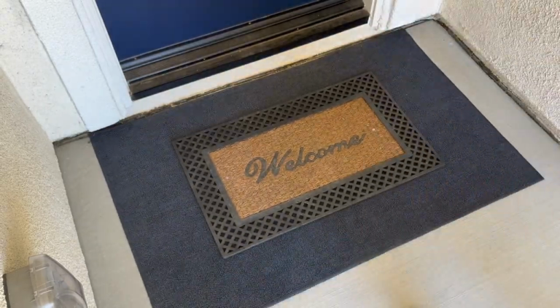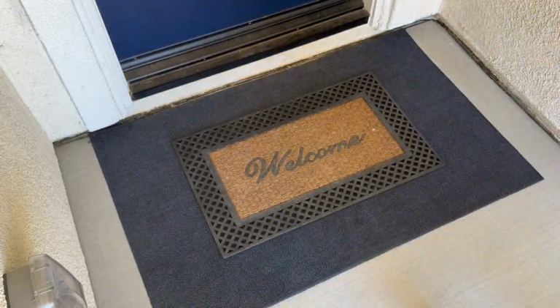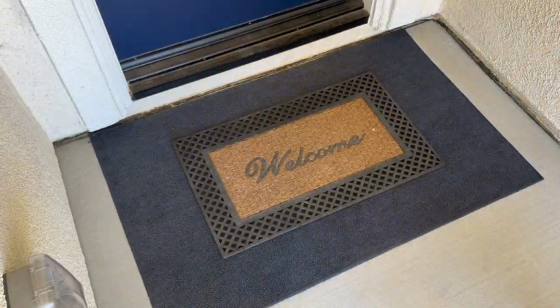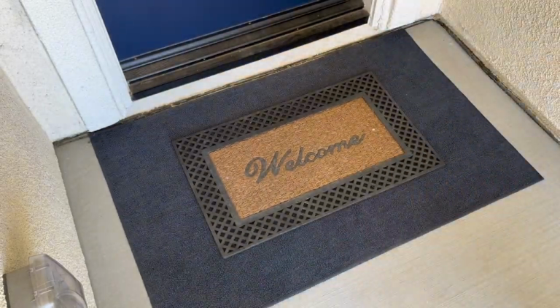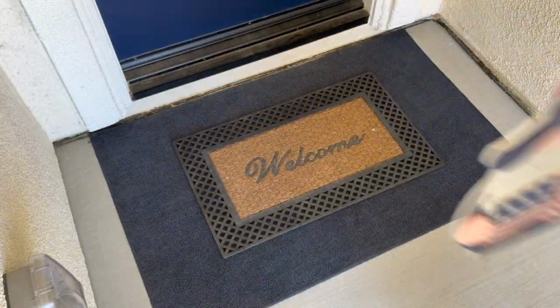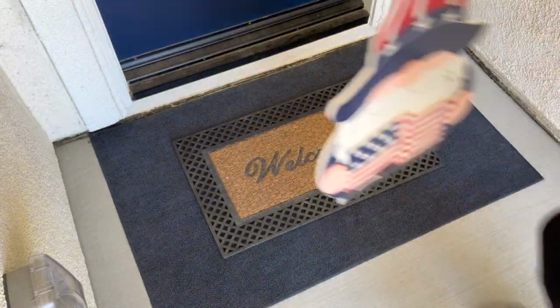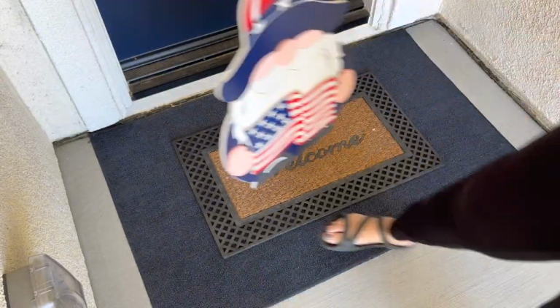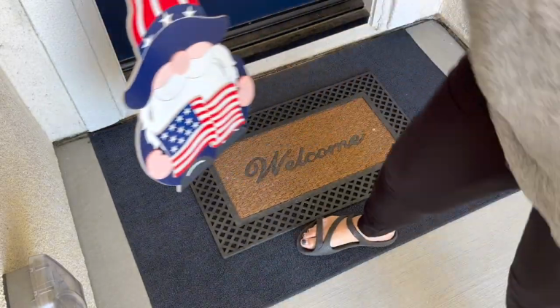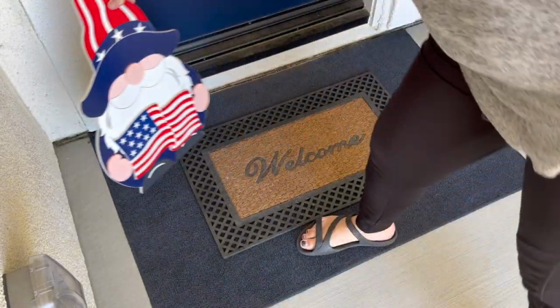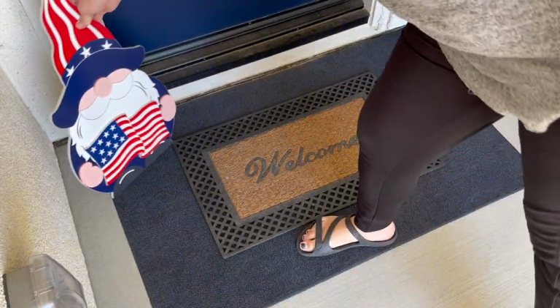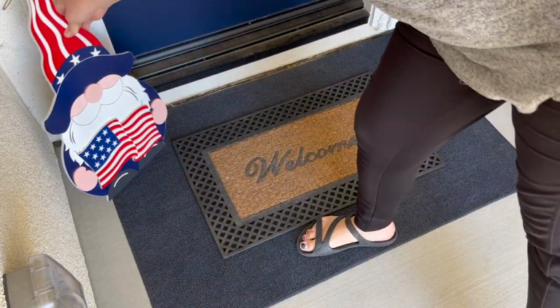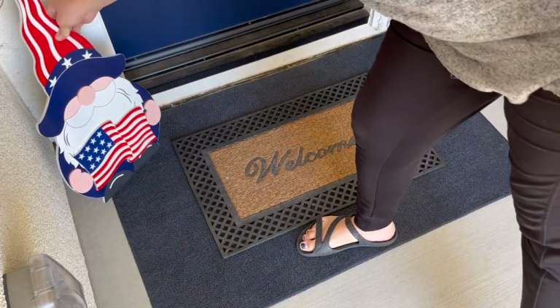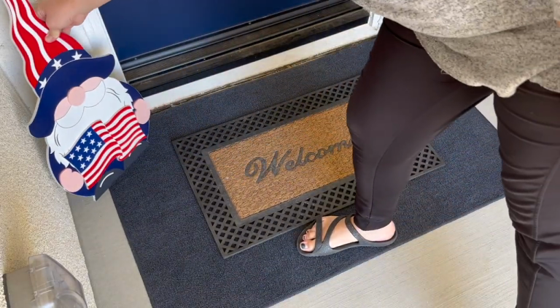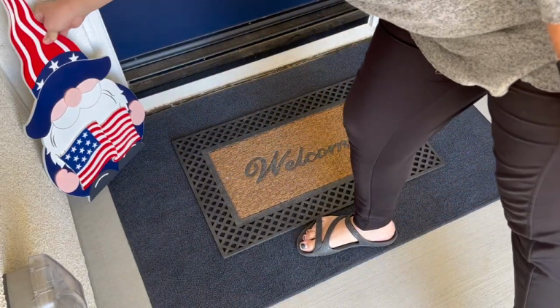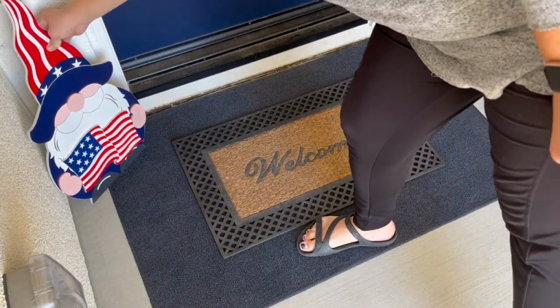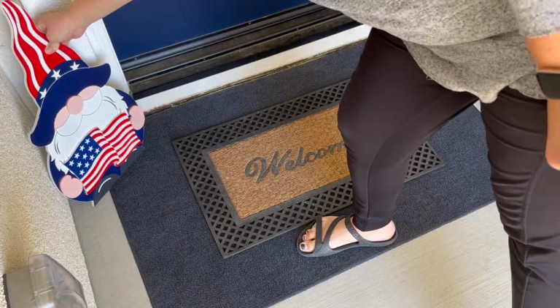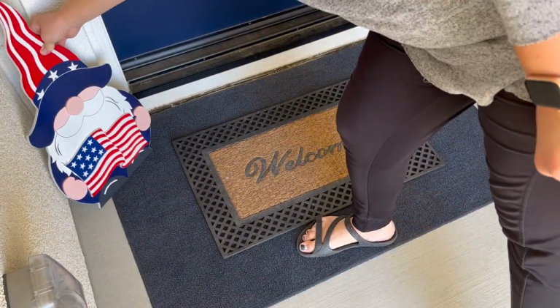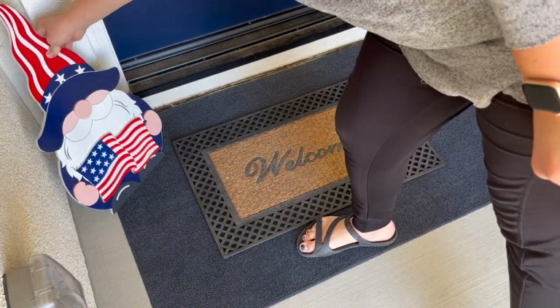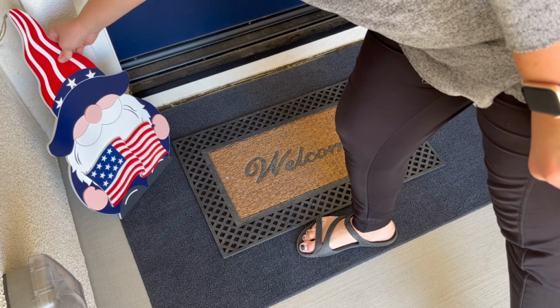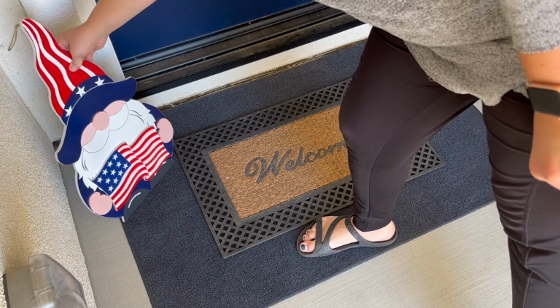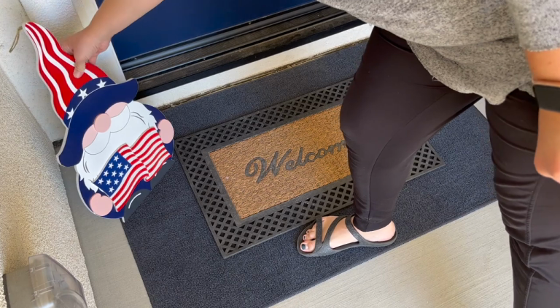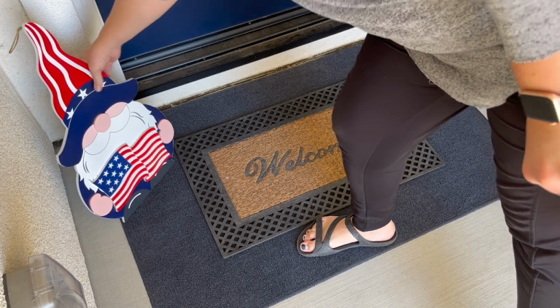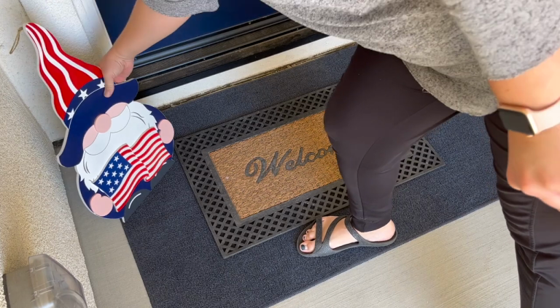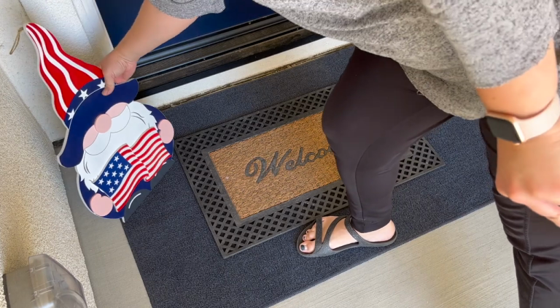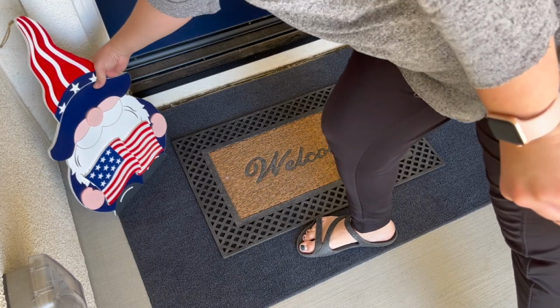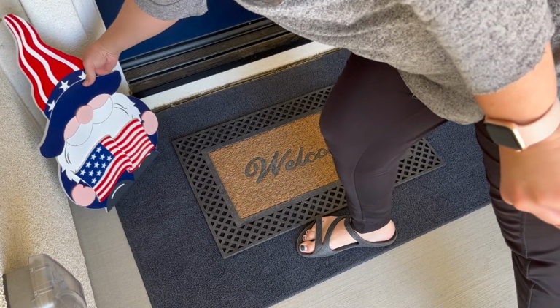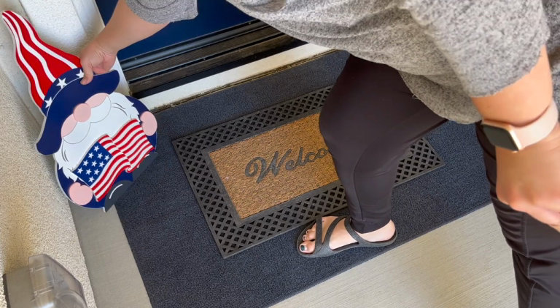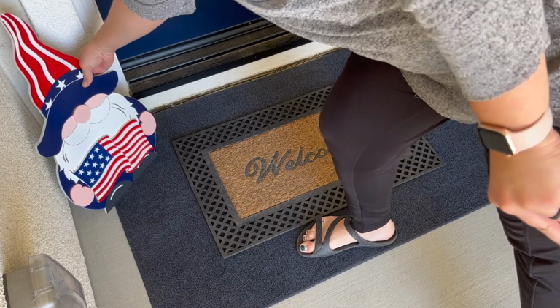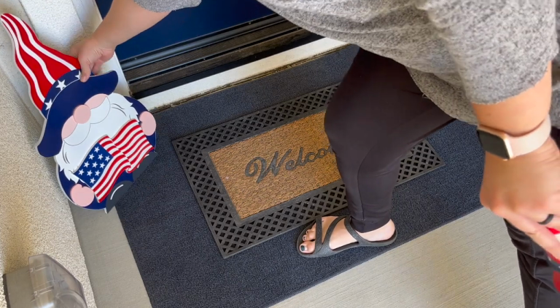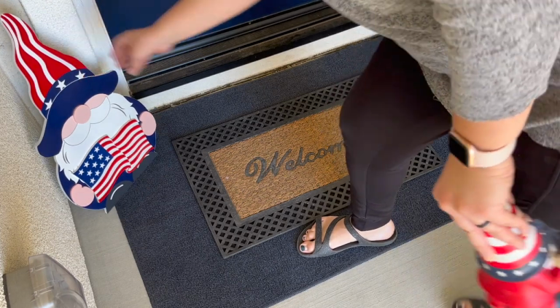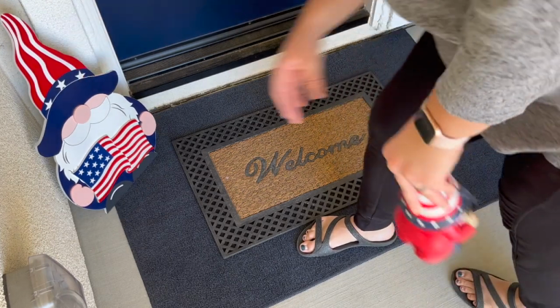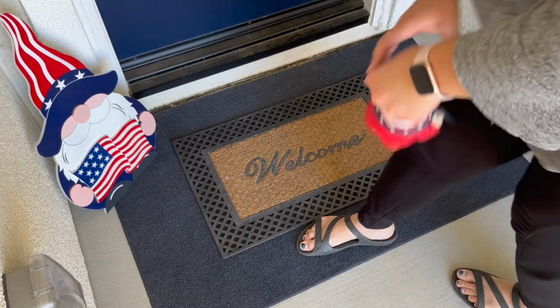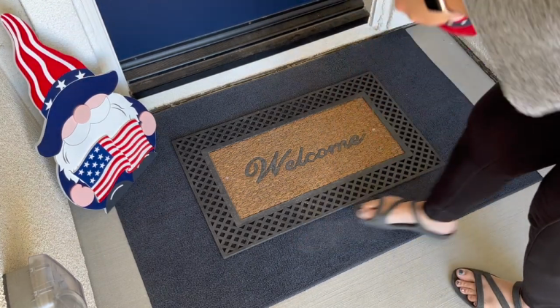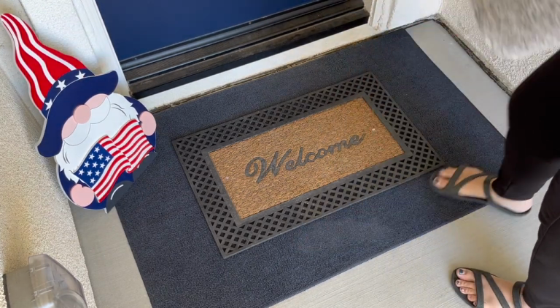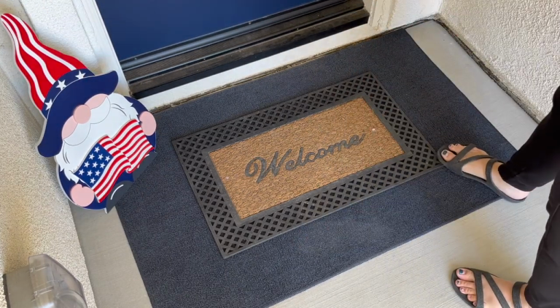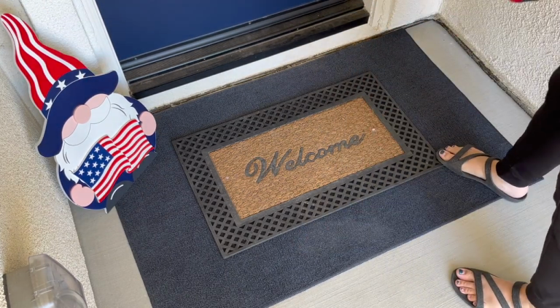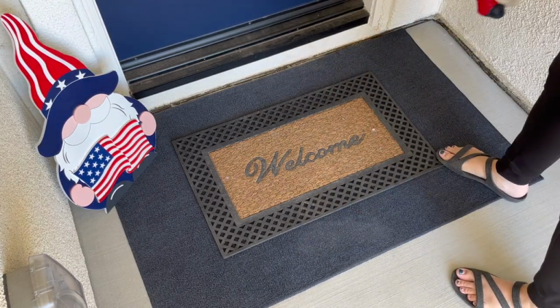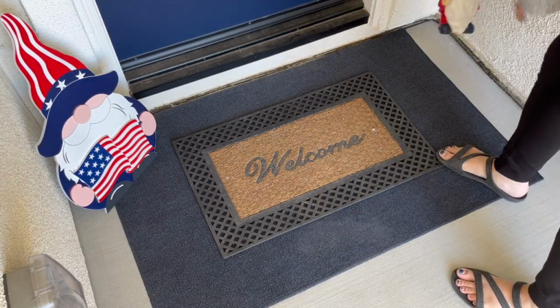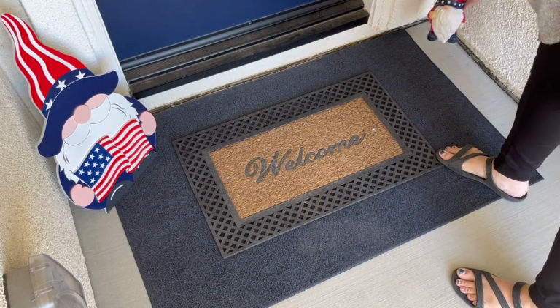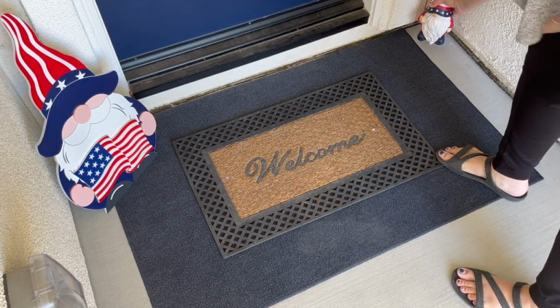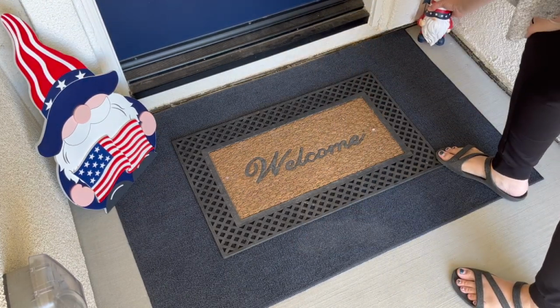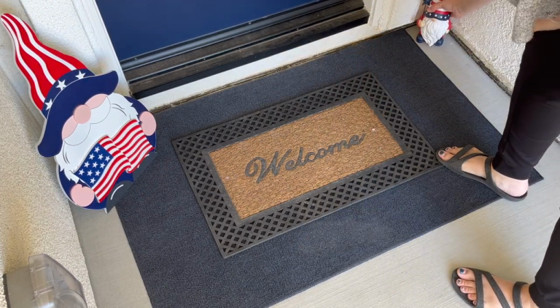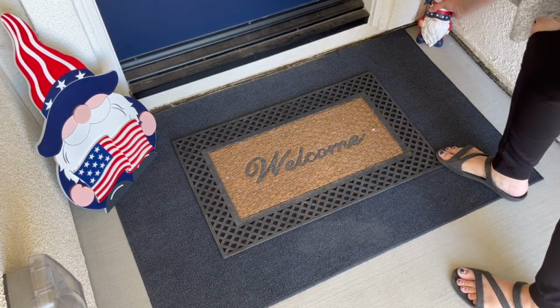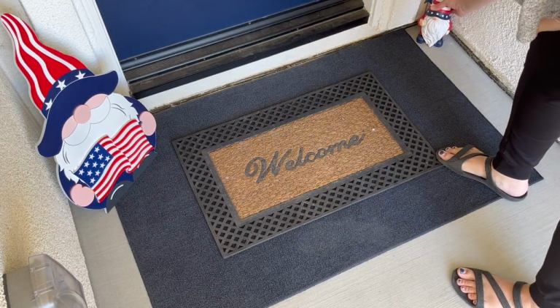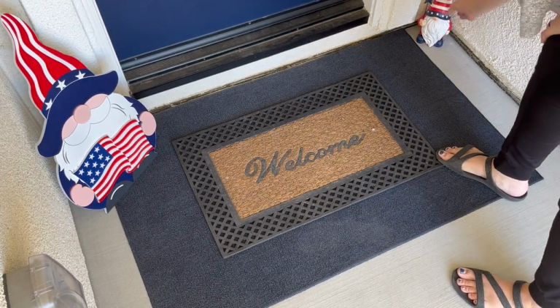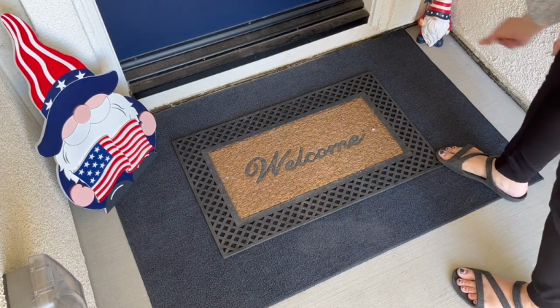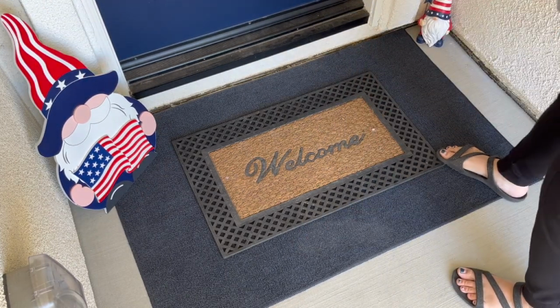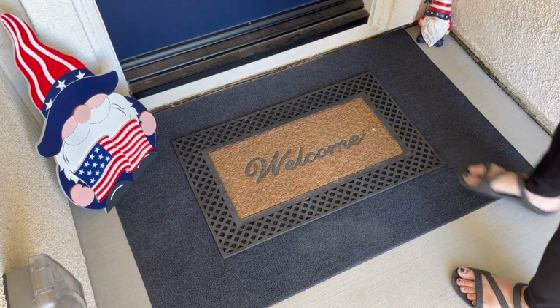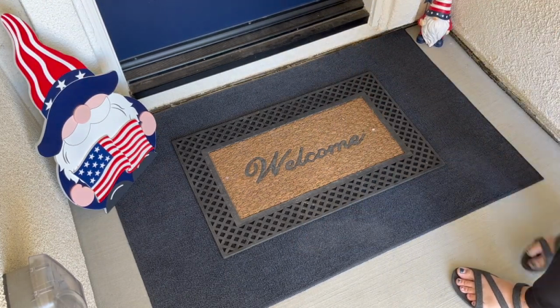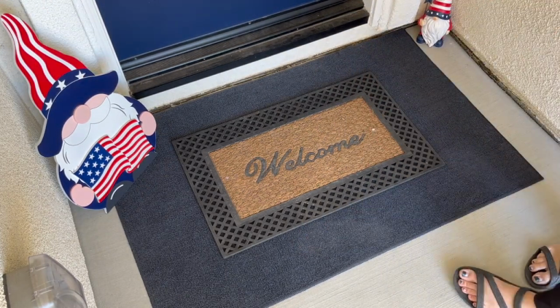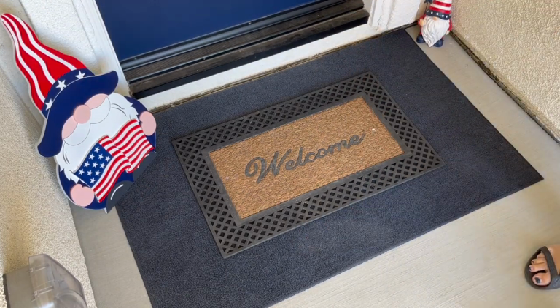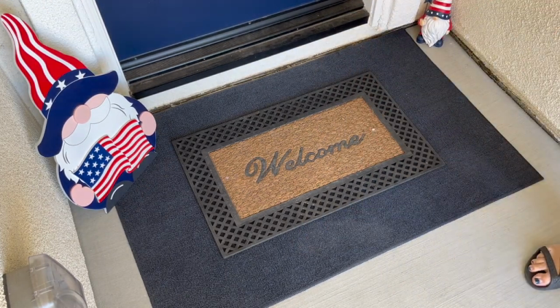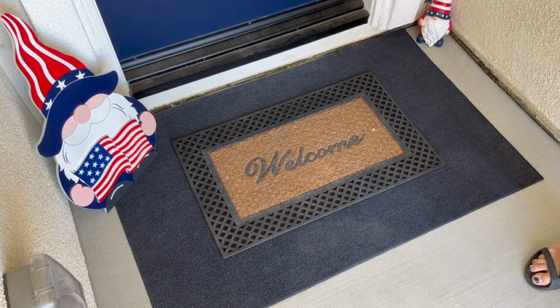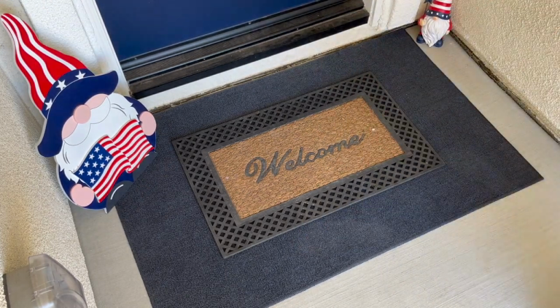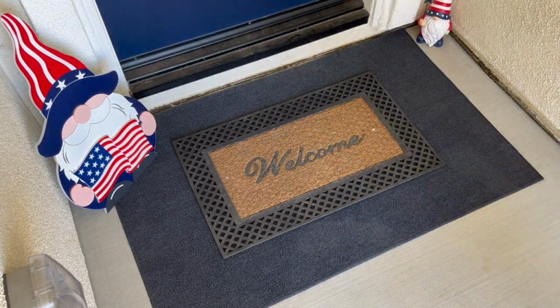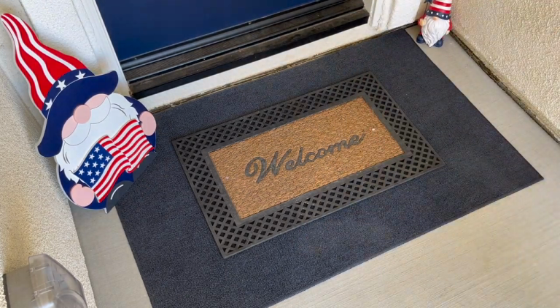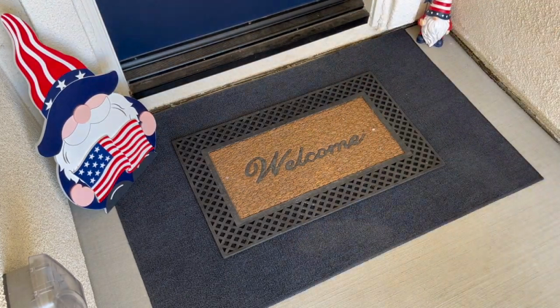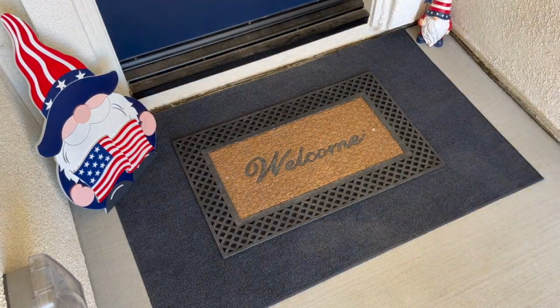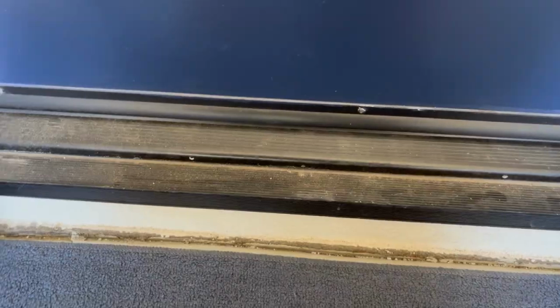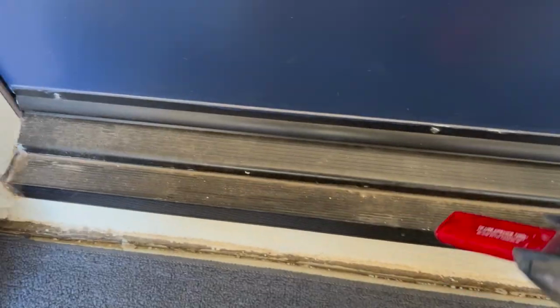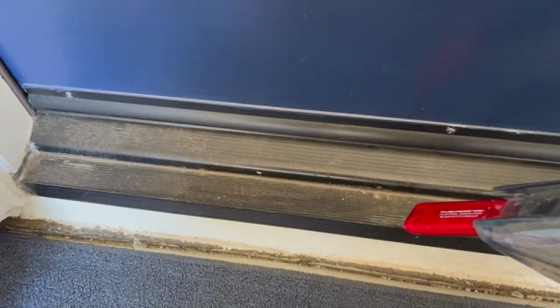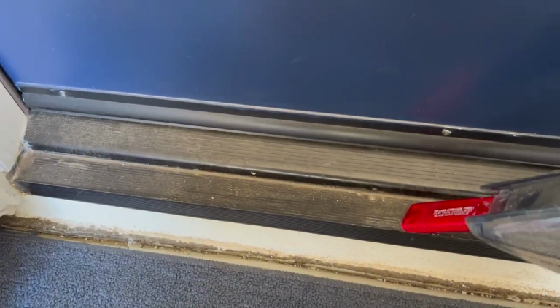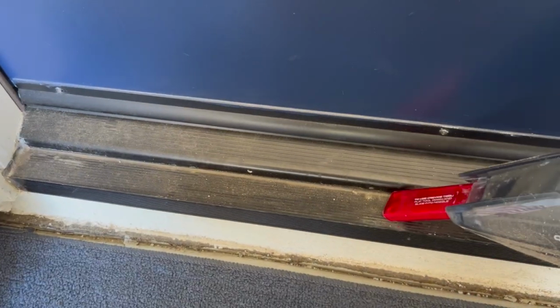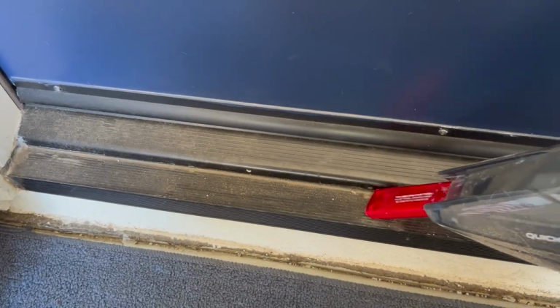Juan loves gnomes, and these are the two gnomes that we picked up from At Home in a previous video.